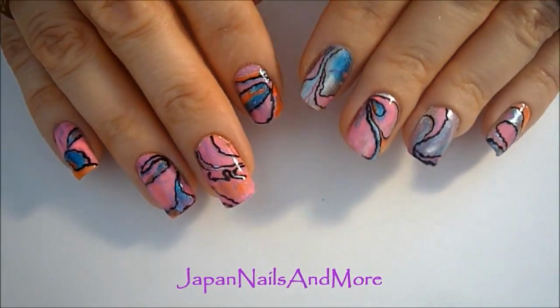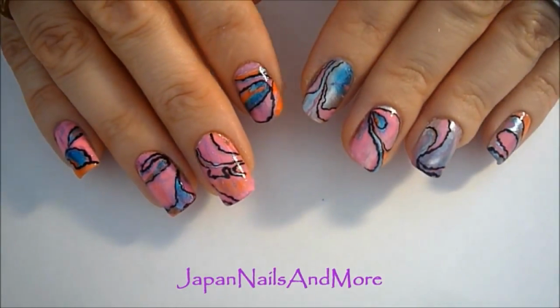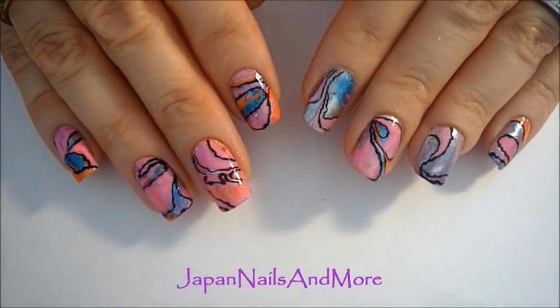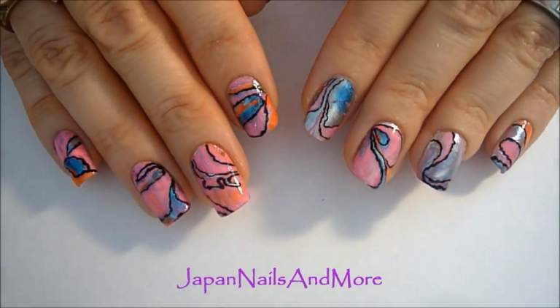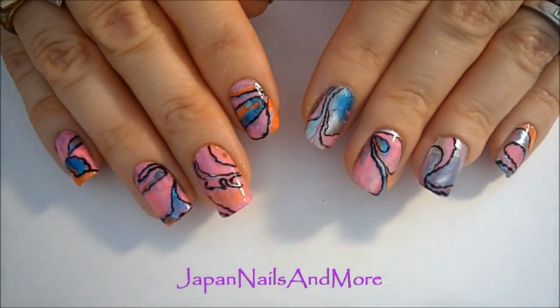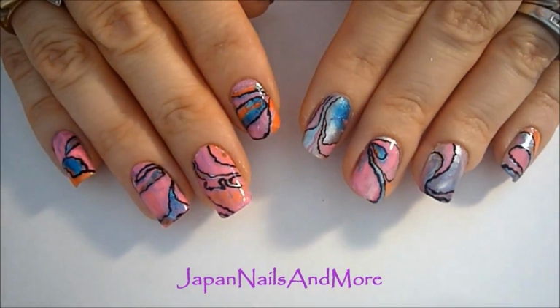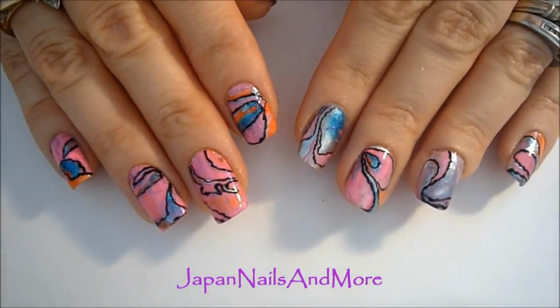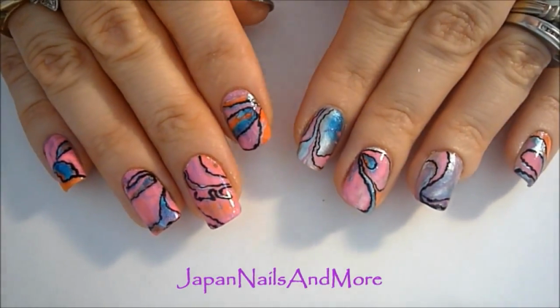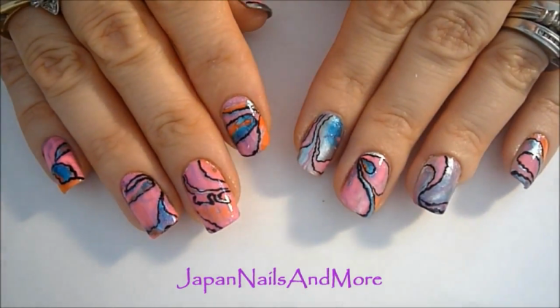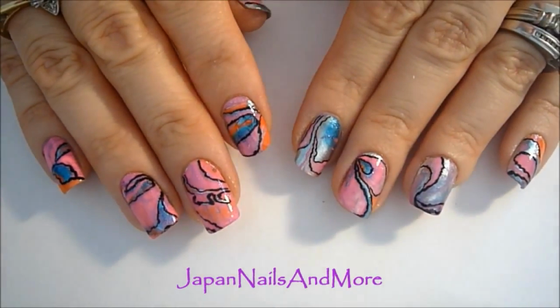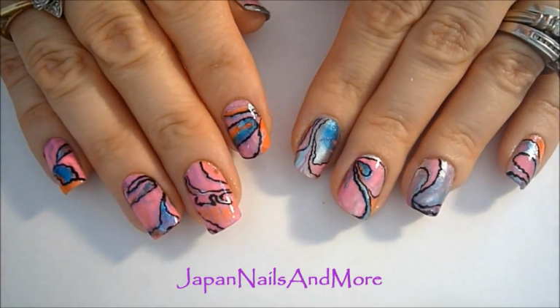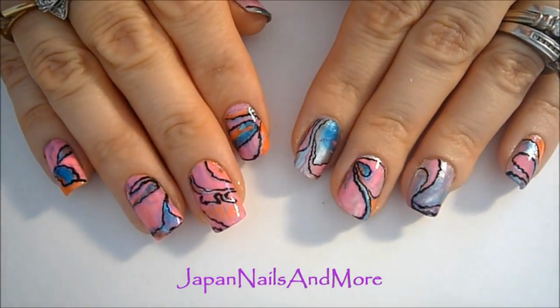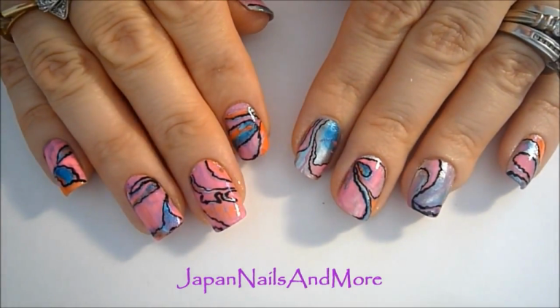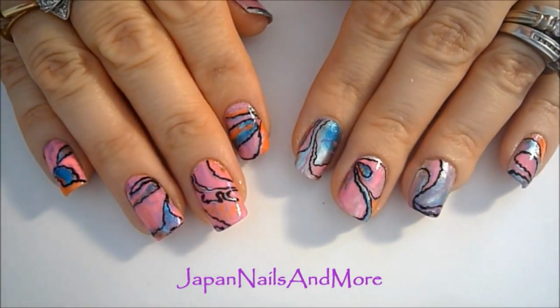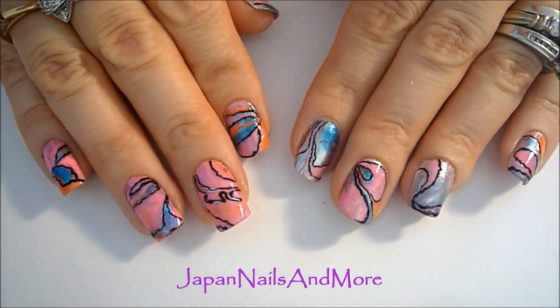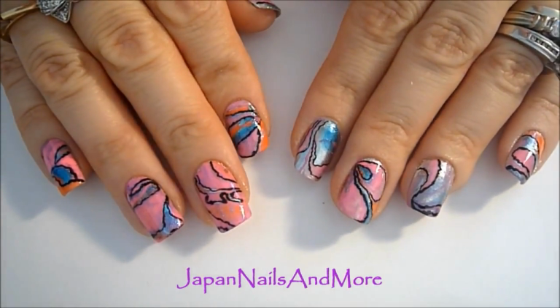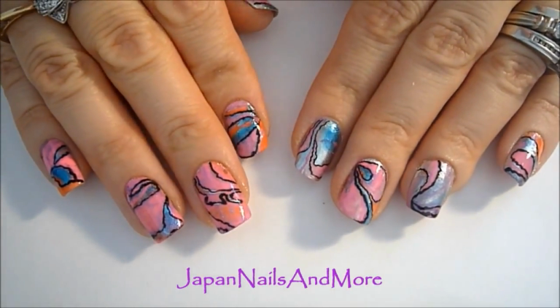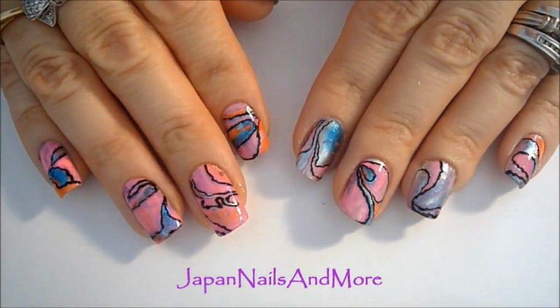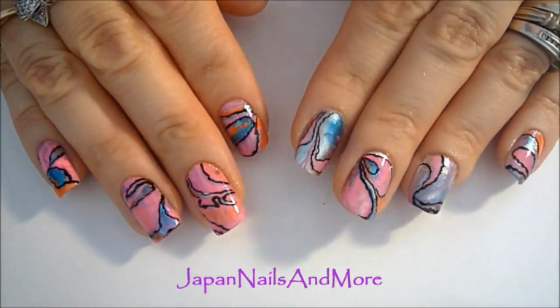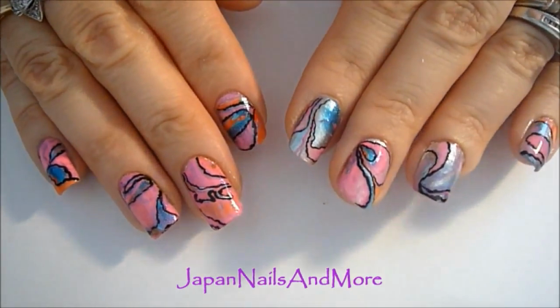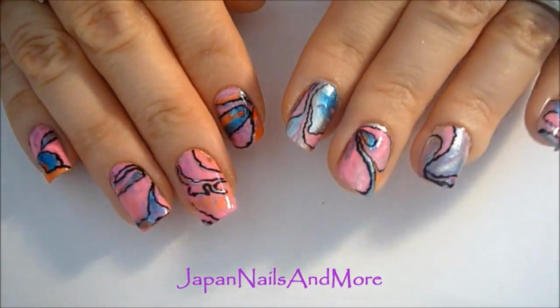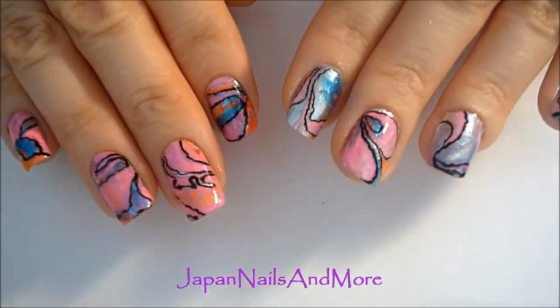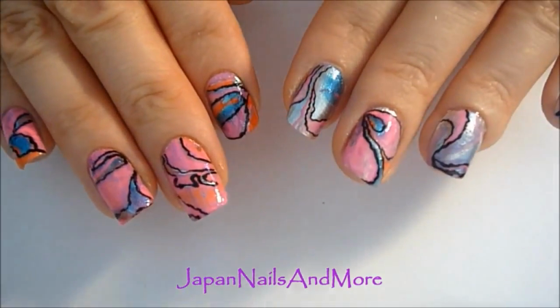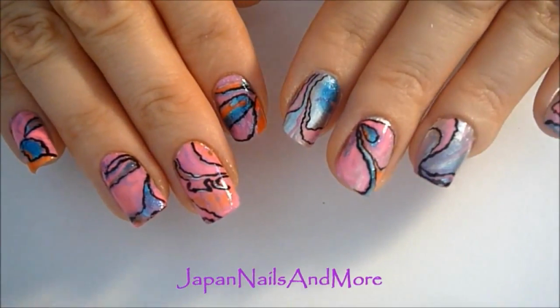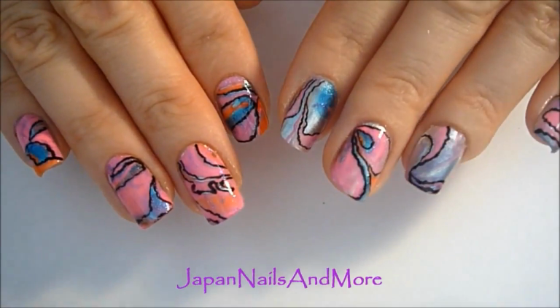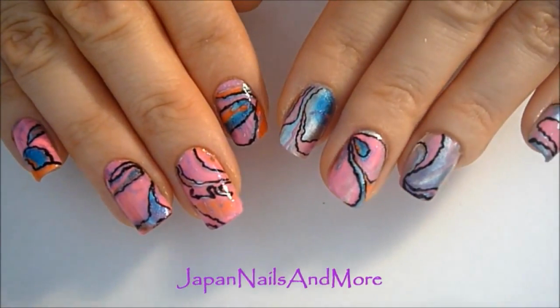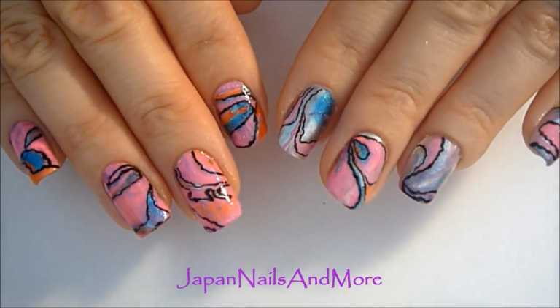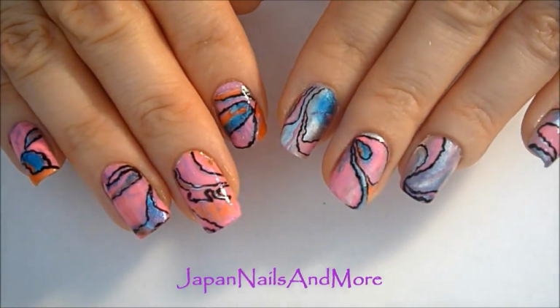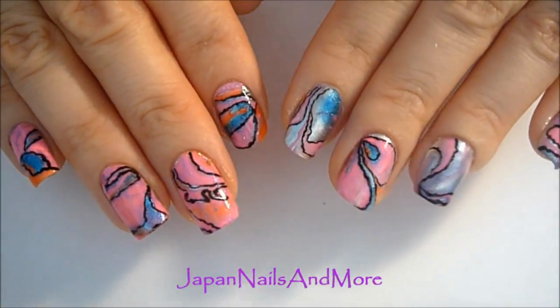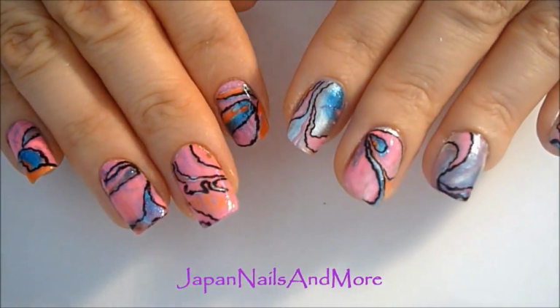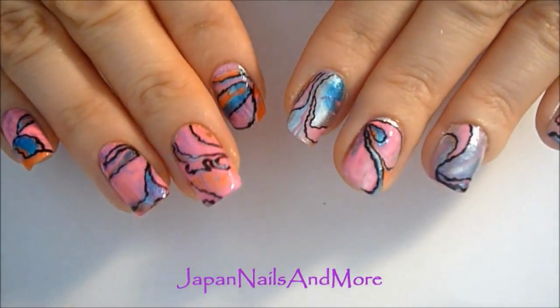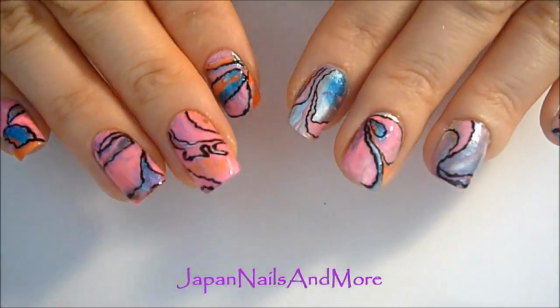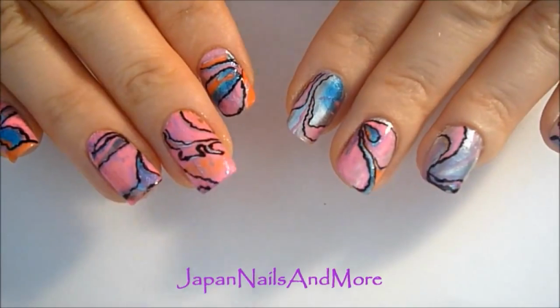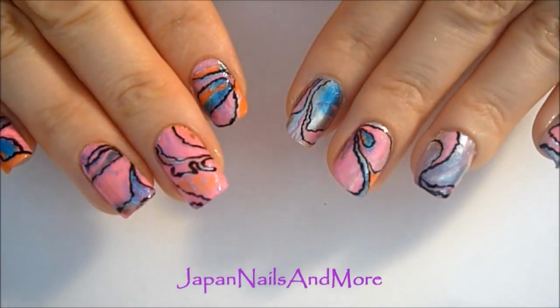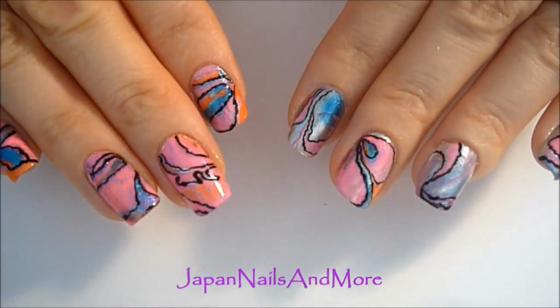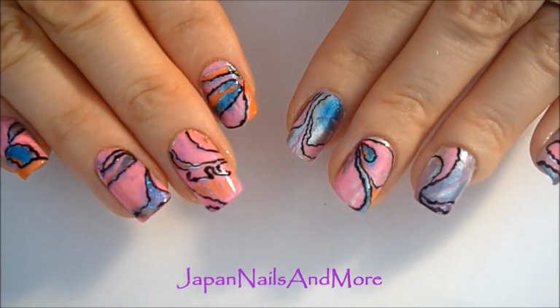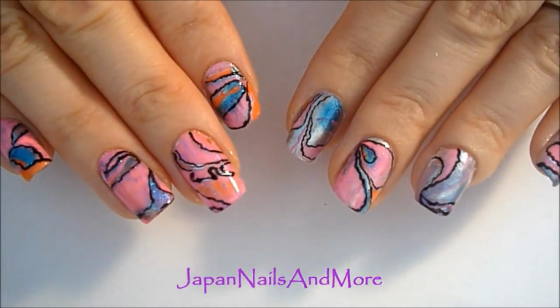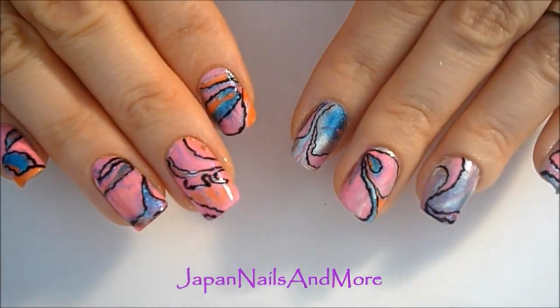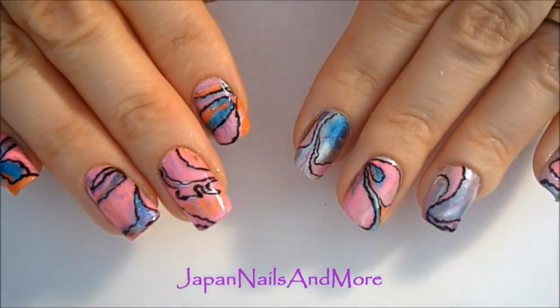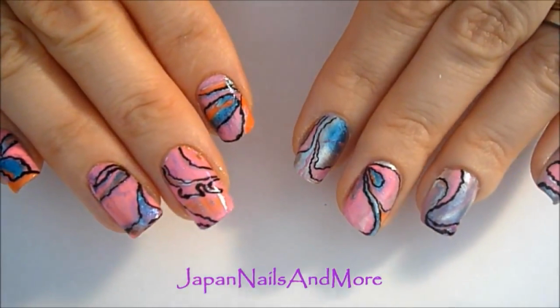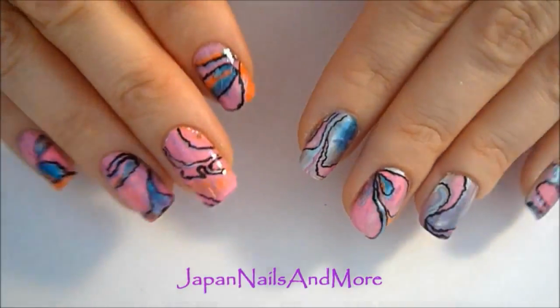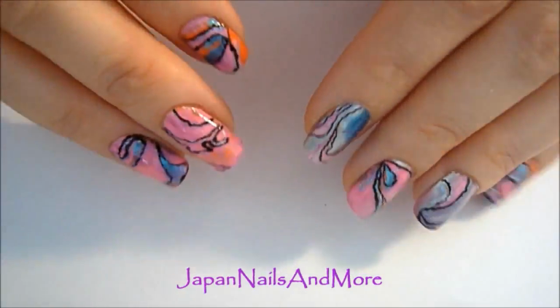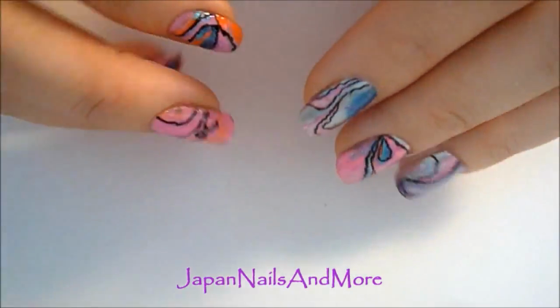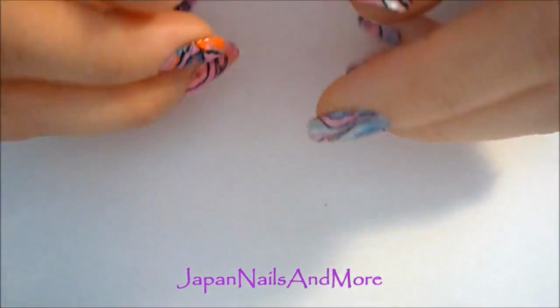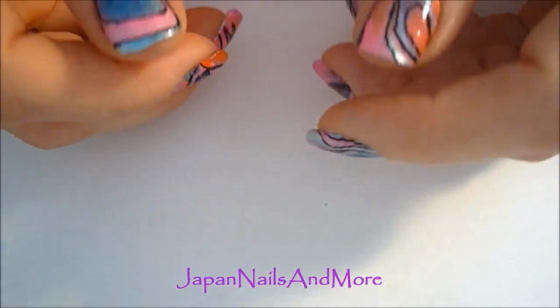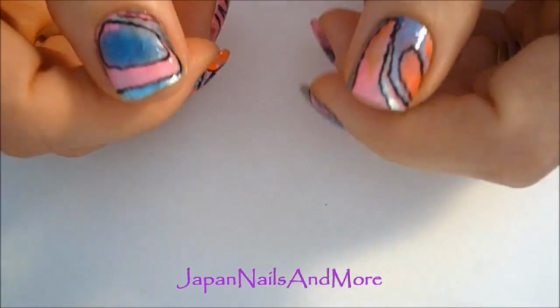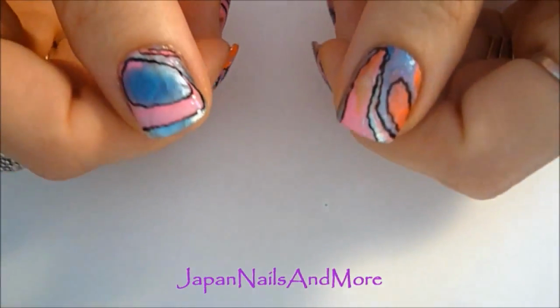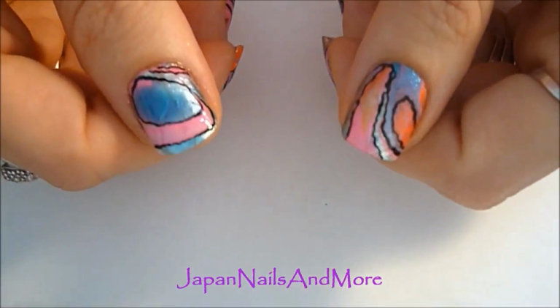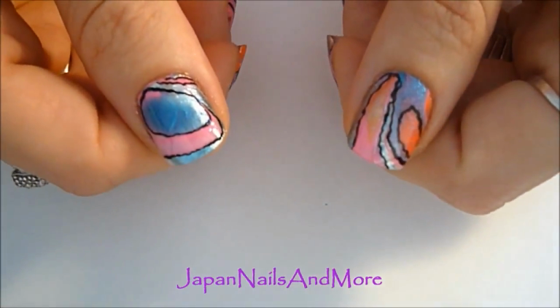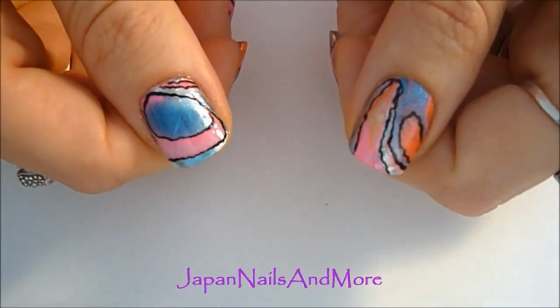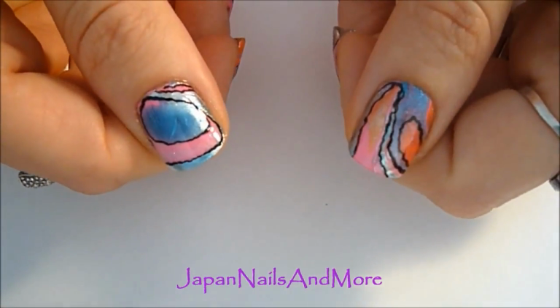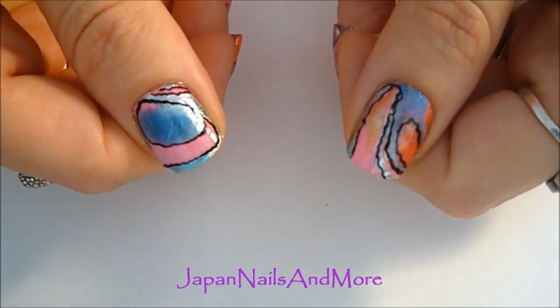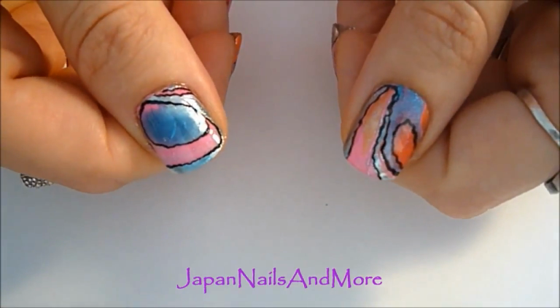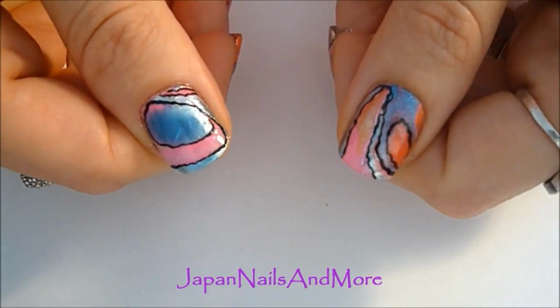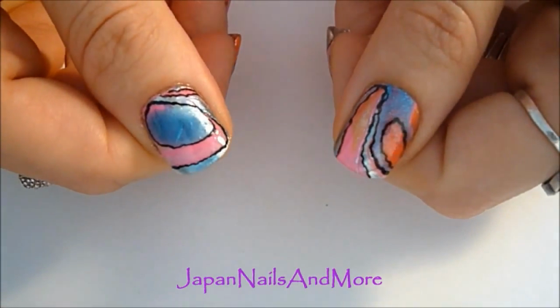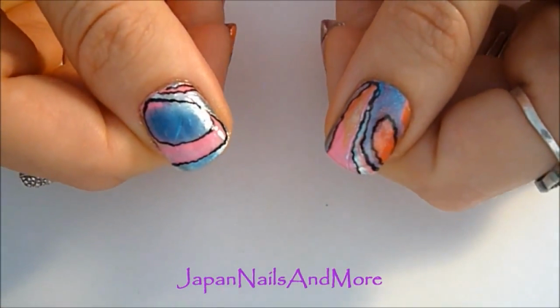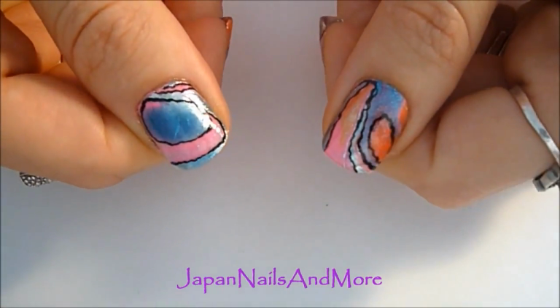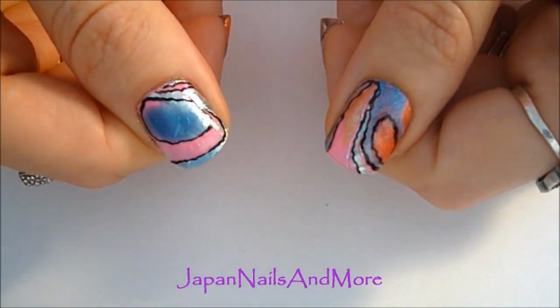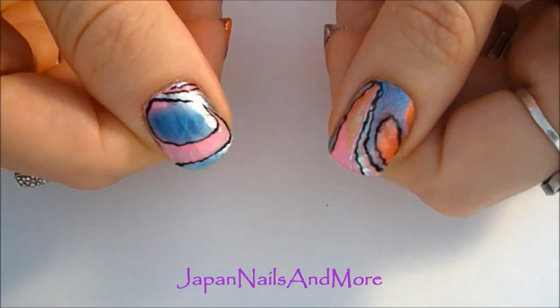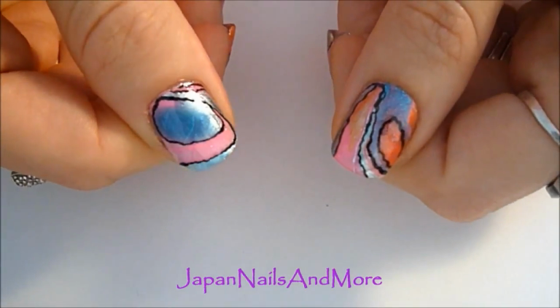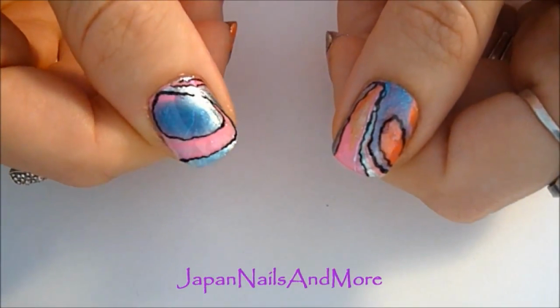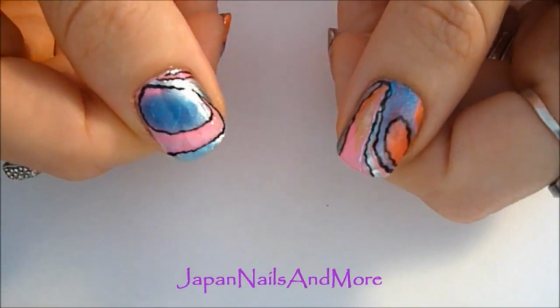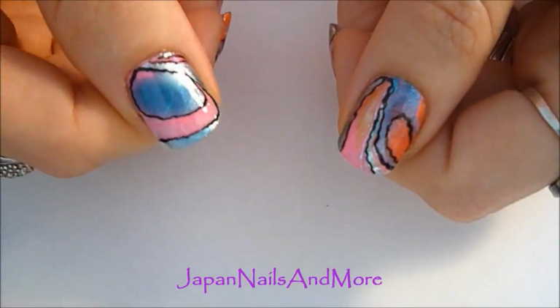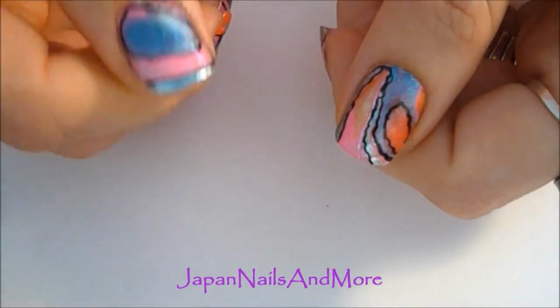Hello everyone! Today we're going to be working on this water marbling design, so if you'd like to learn how, keep on watching!